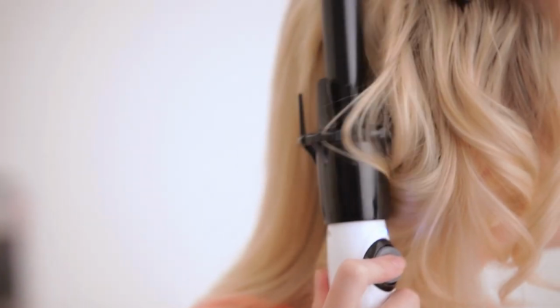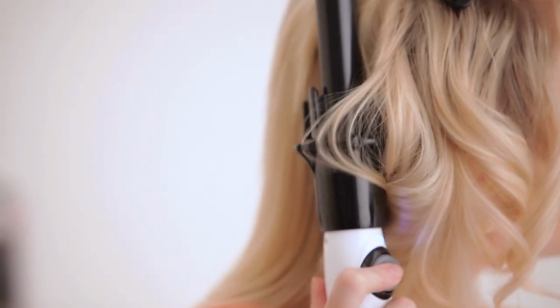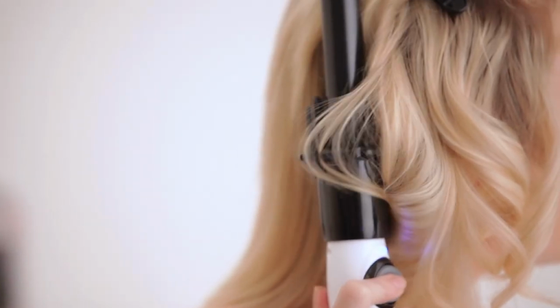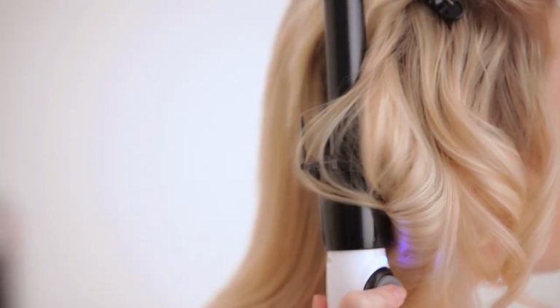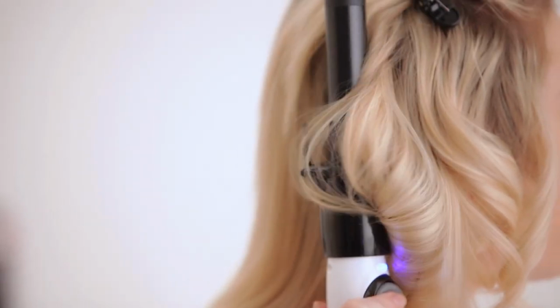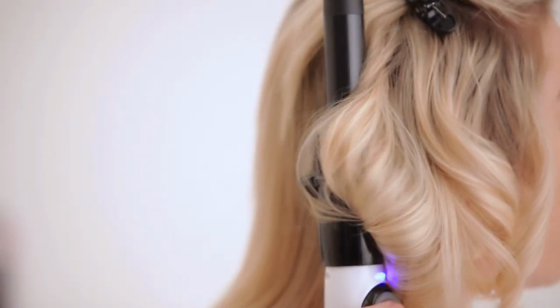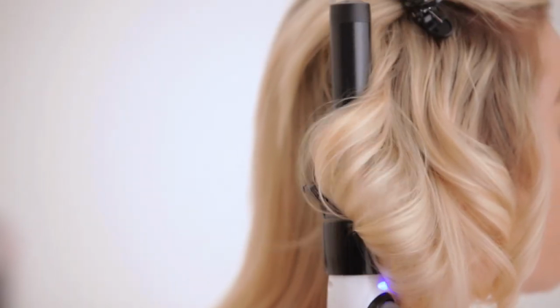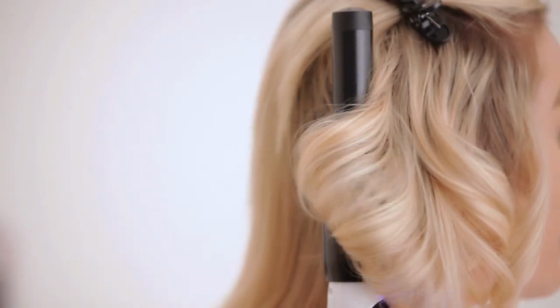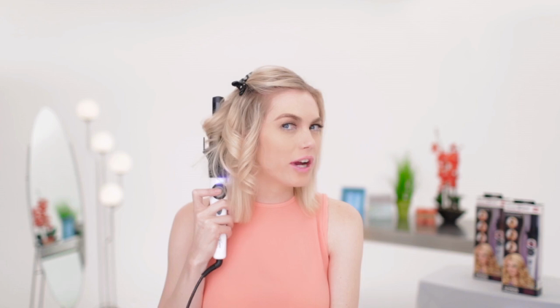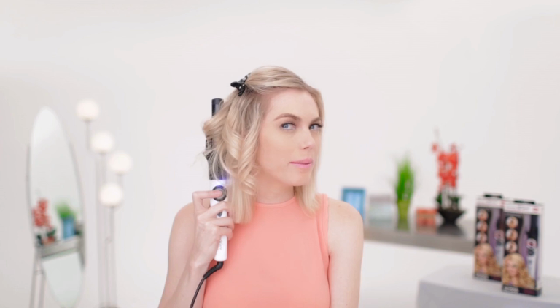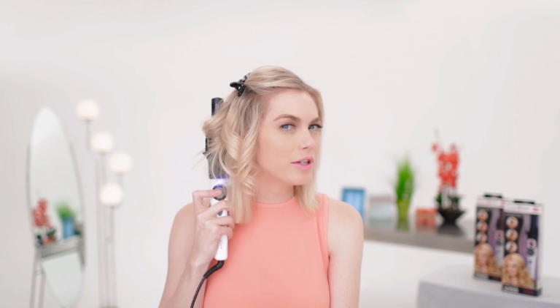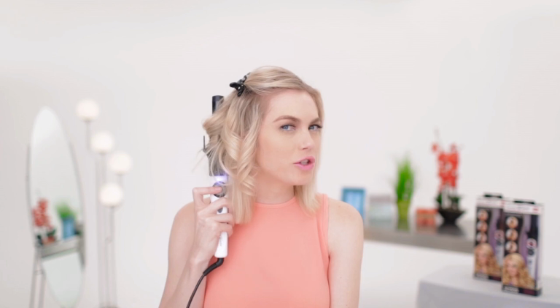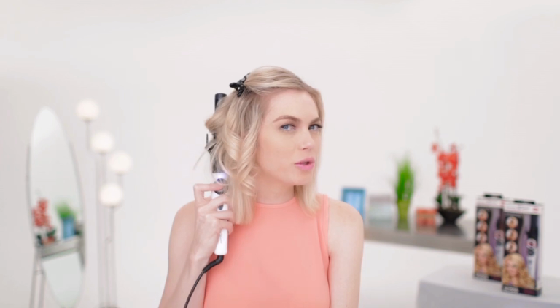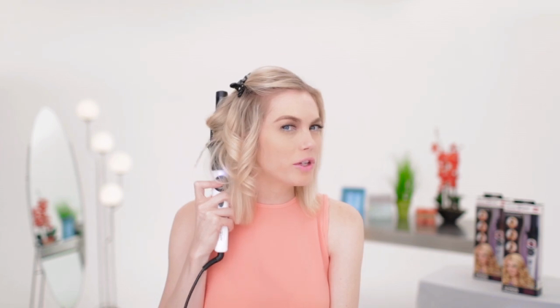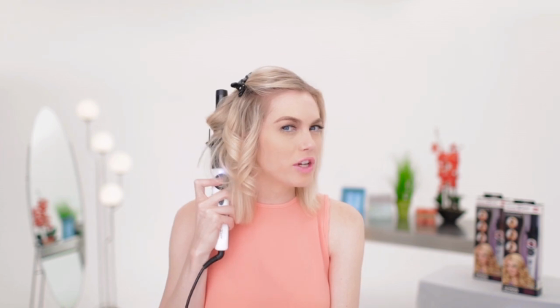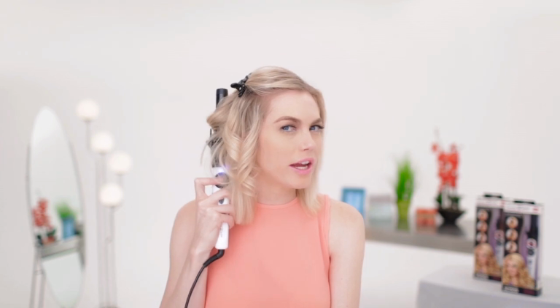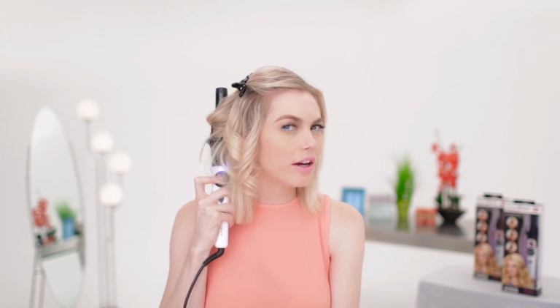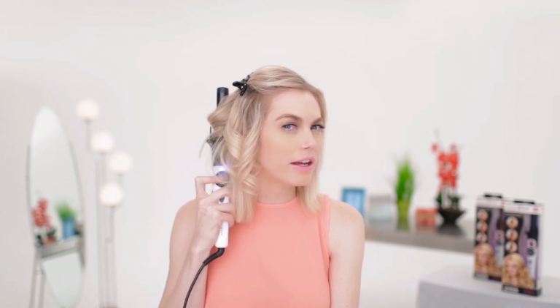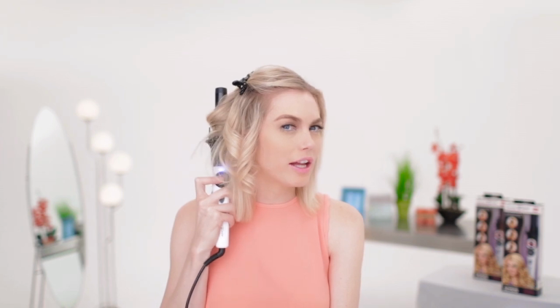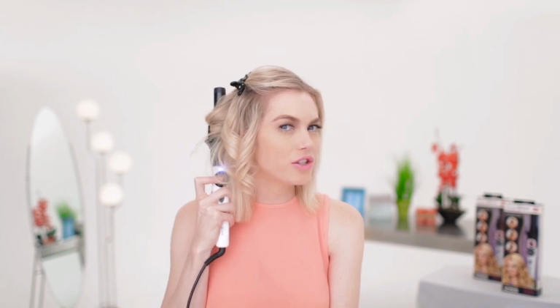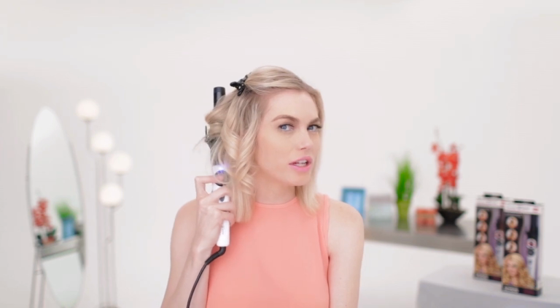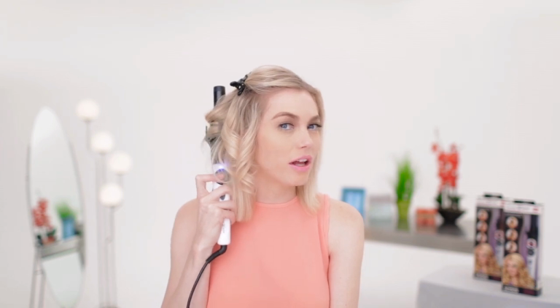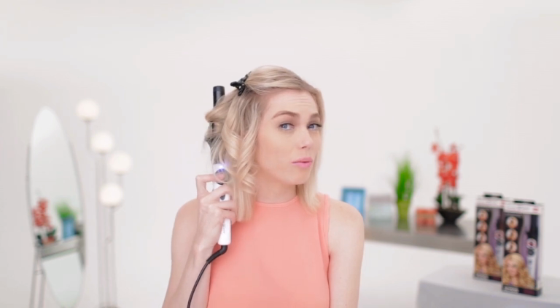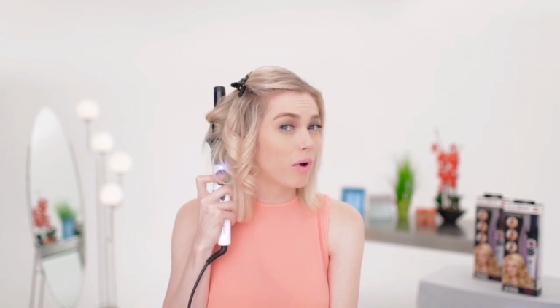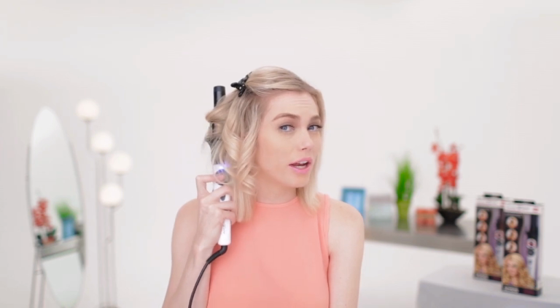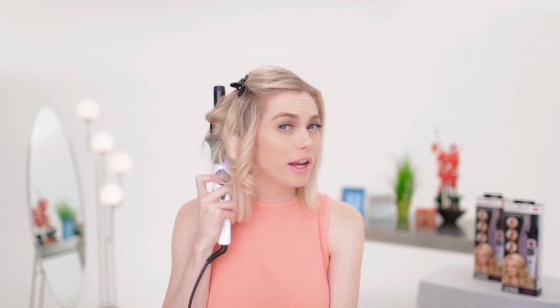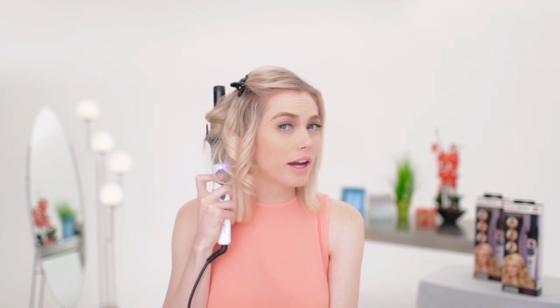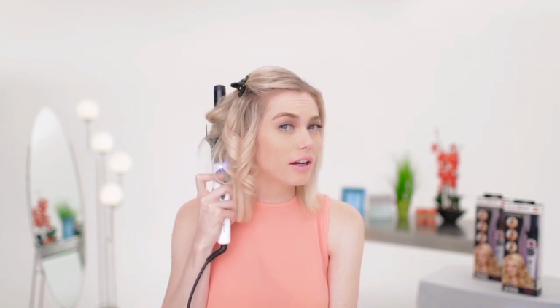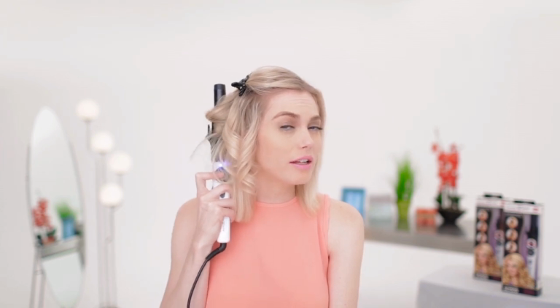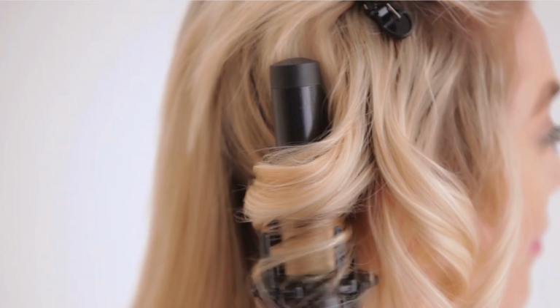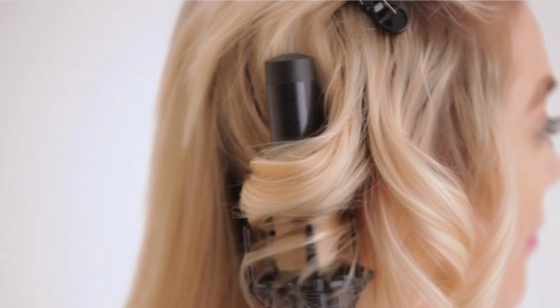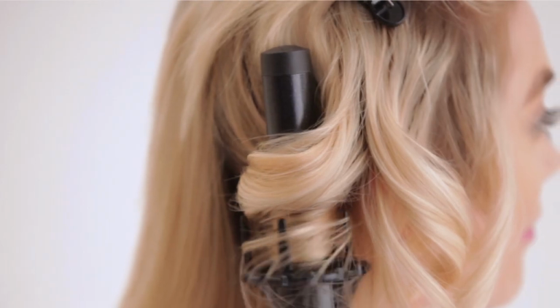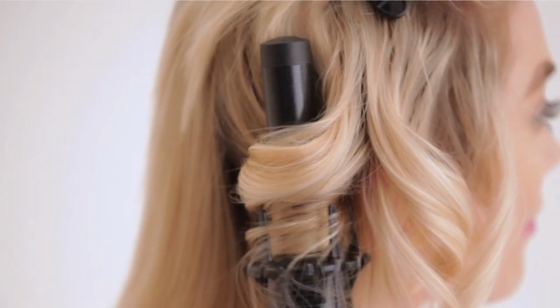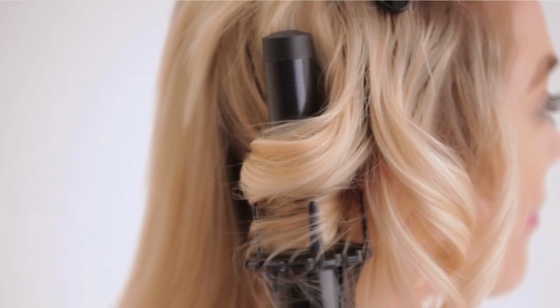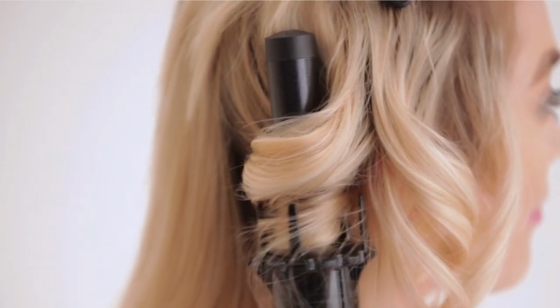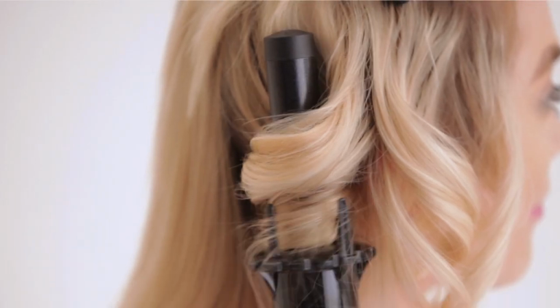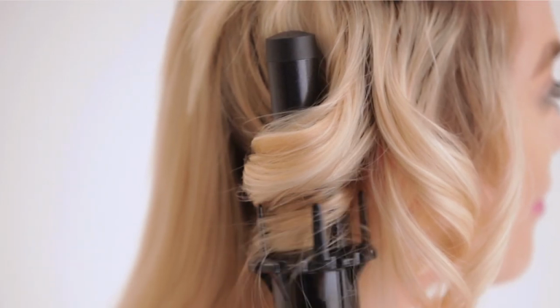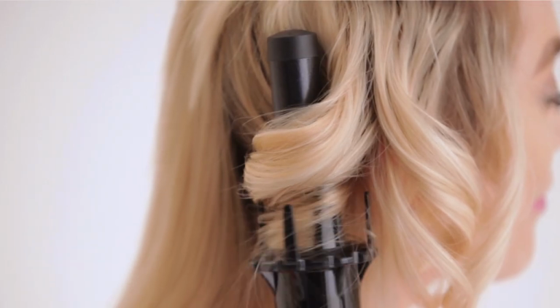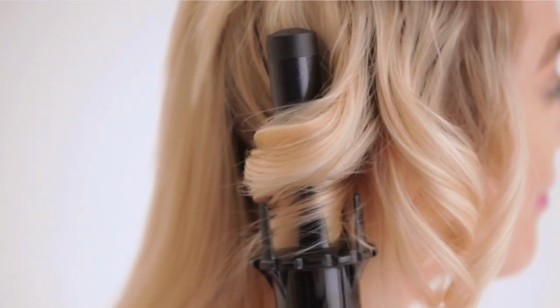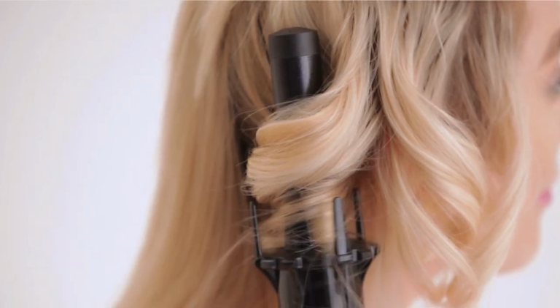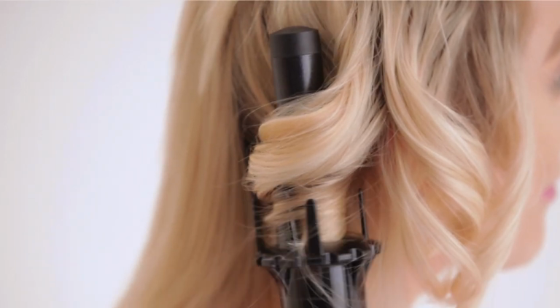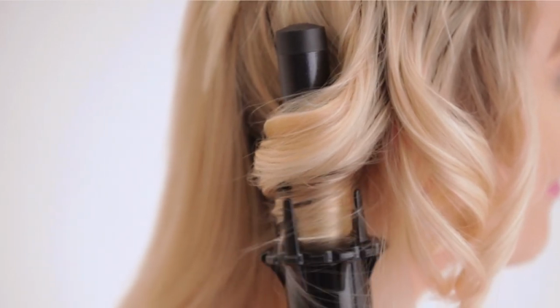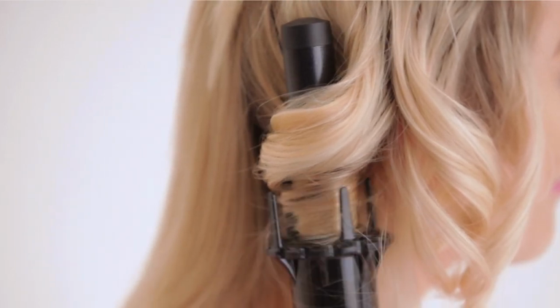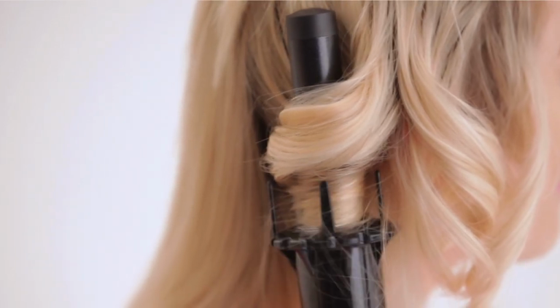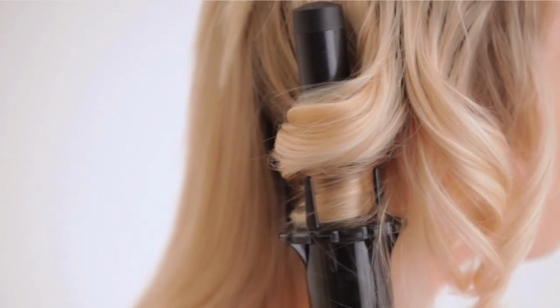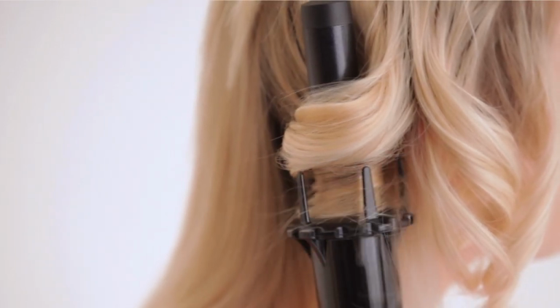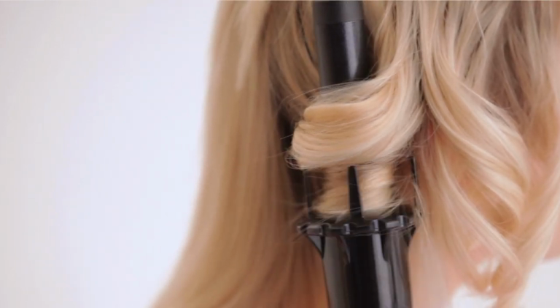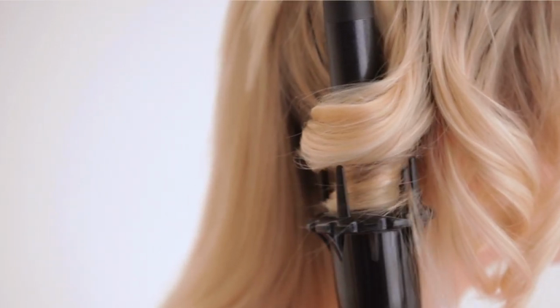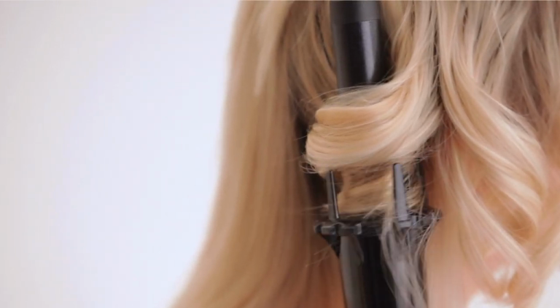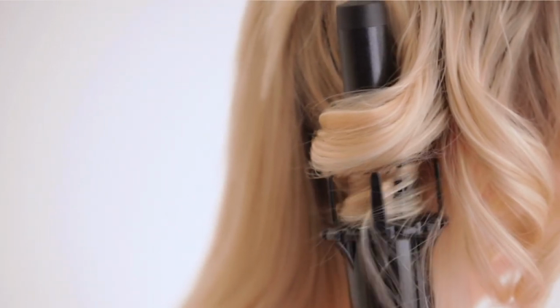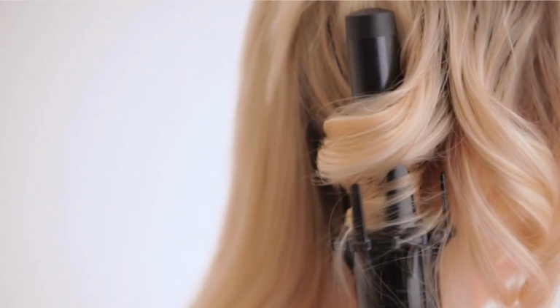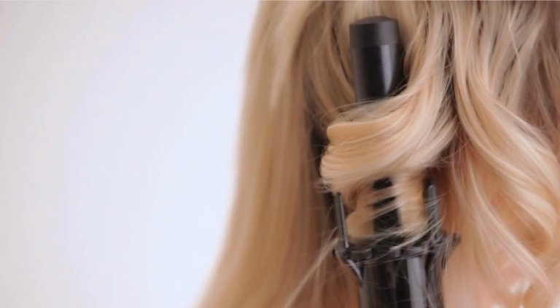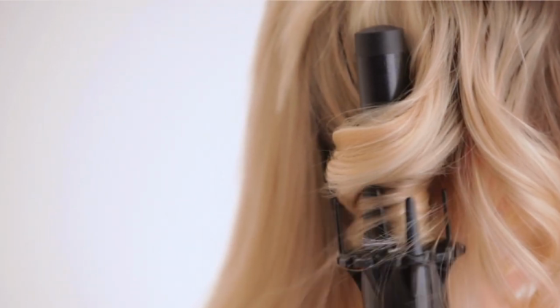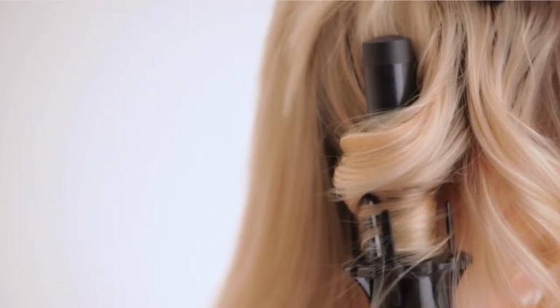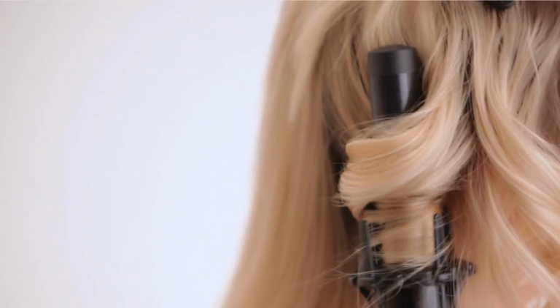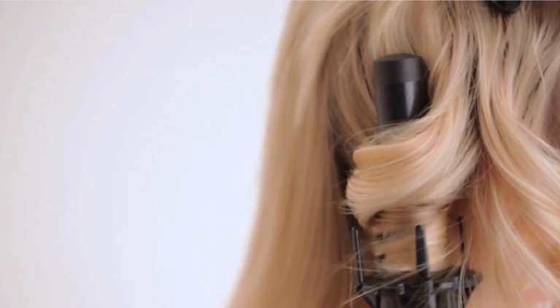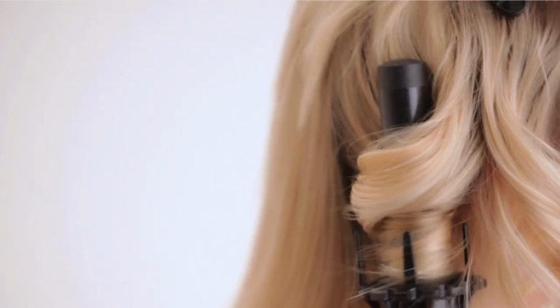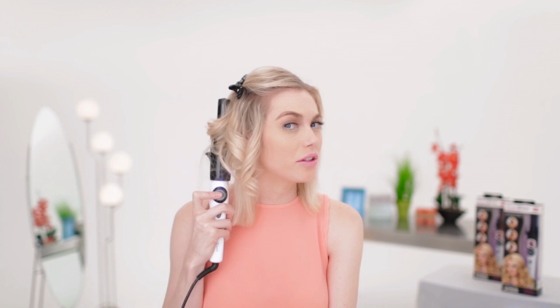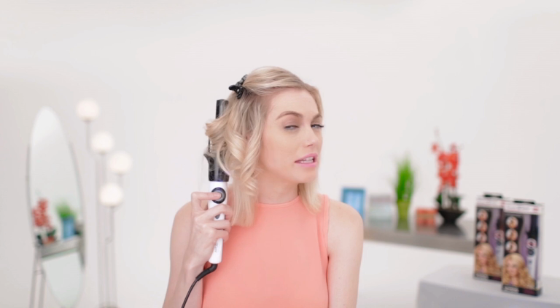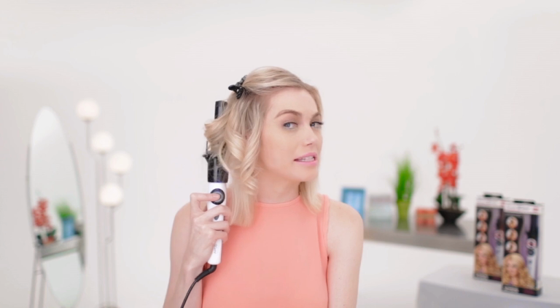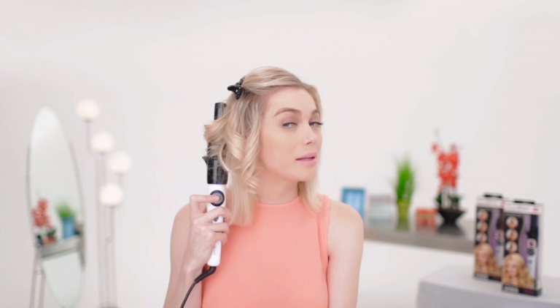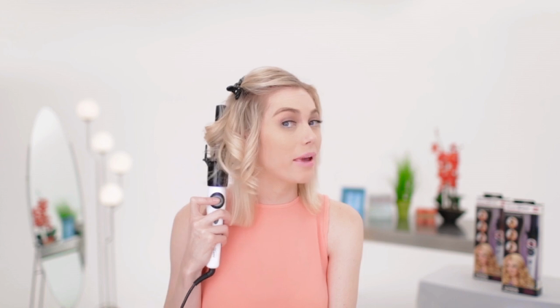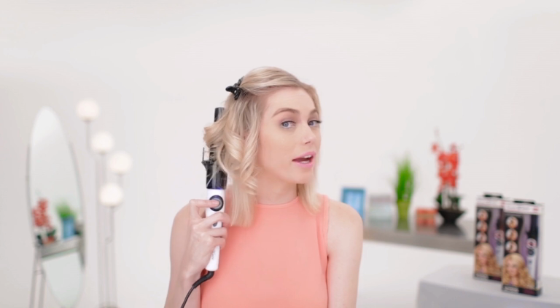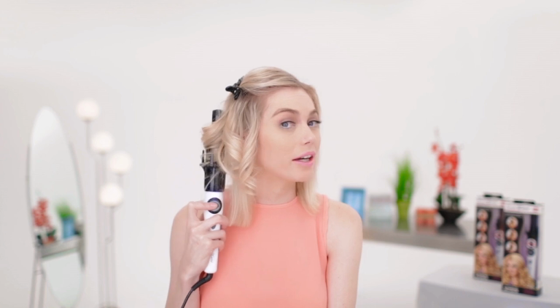If you find that it's grabbing too much hair and catching unwanted hair, simply lift the handle or move your hand in and out slightly to release some hair.